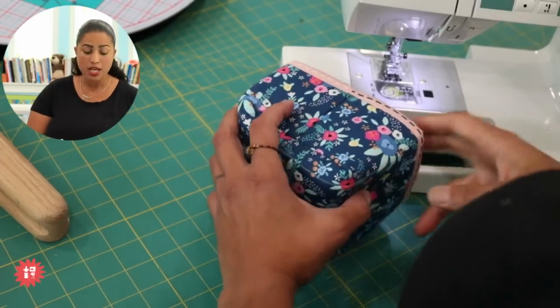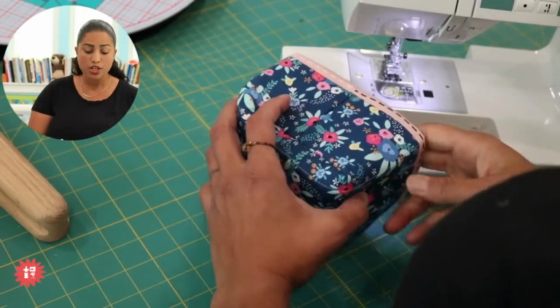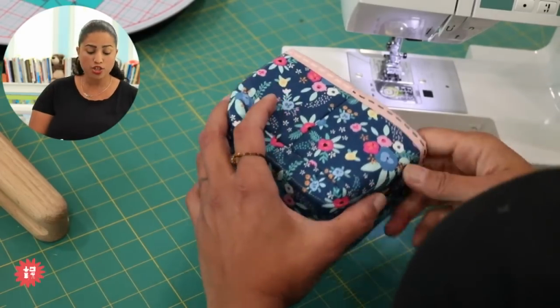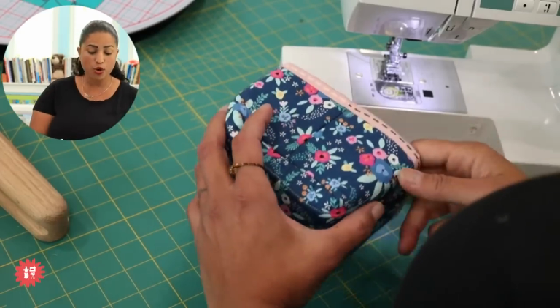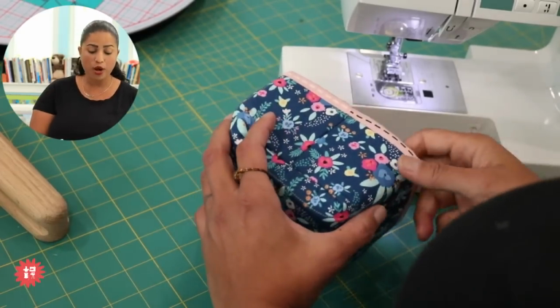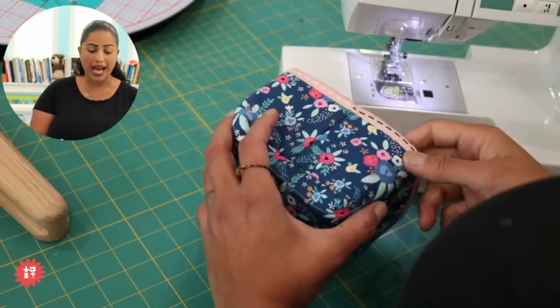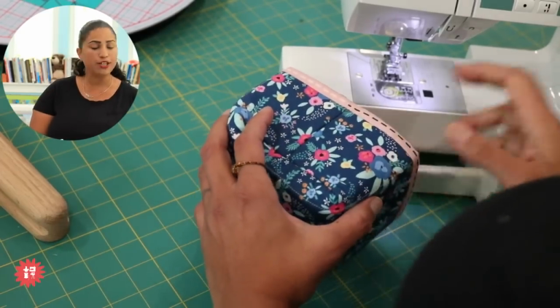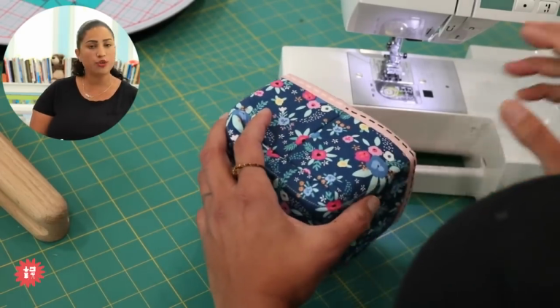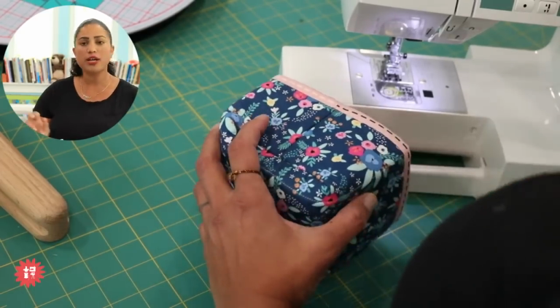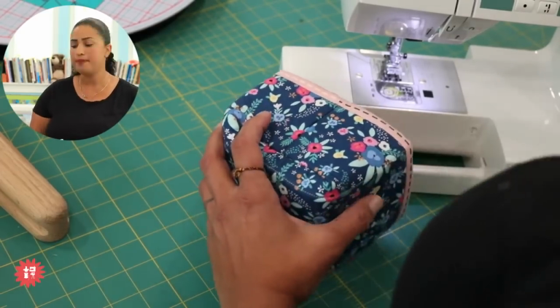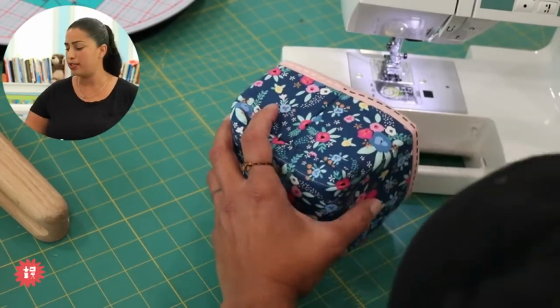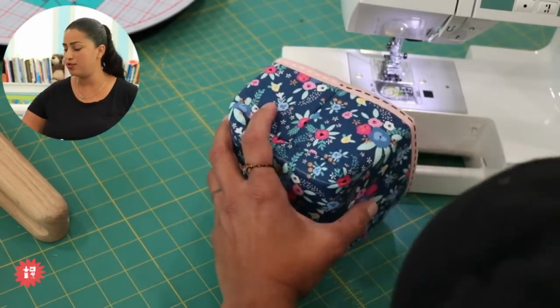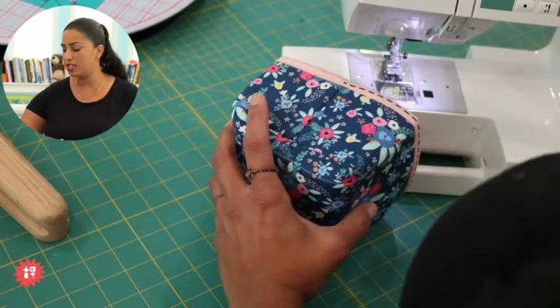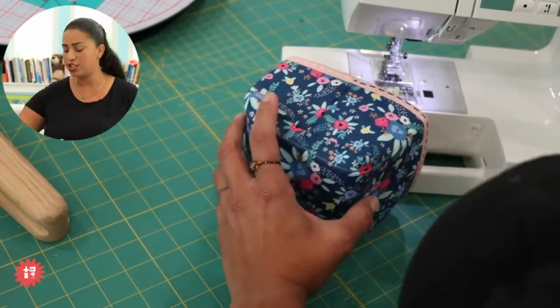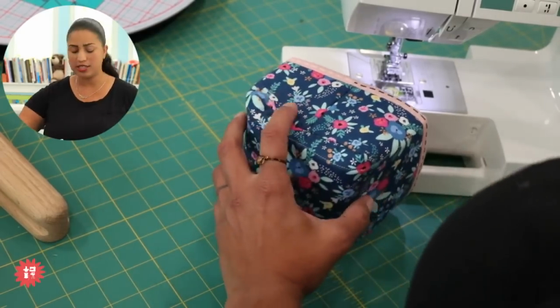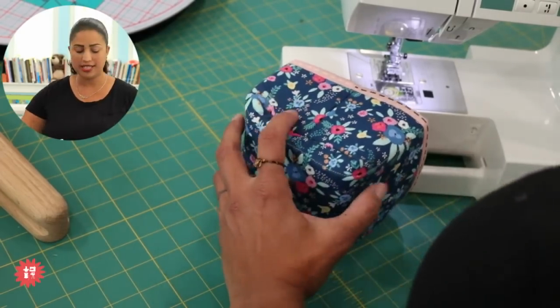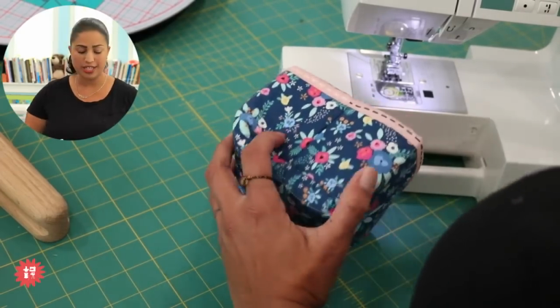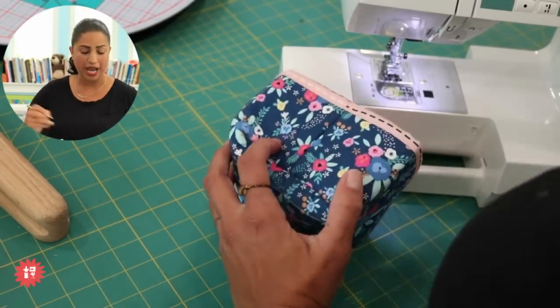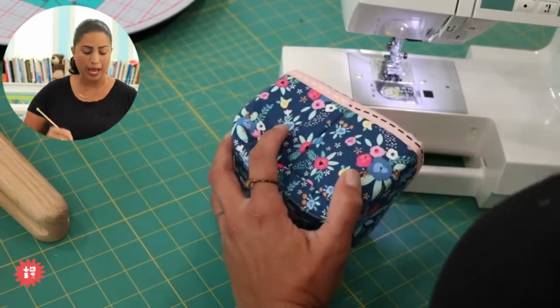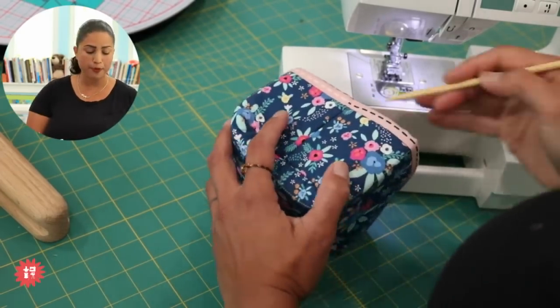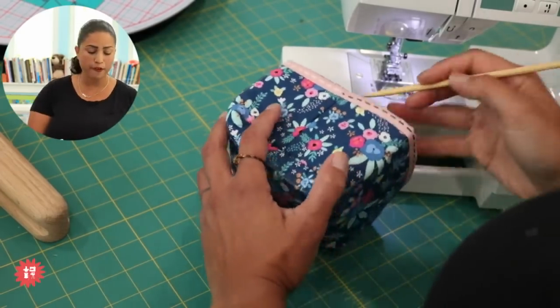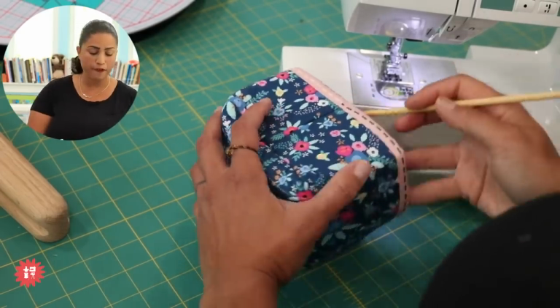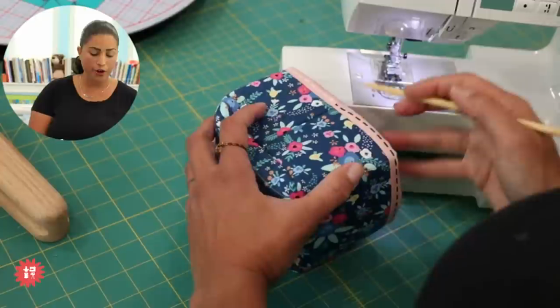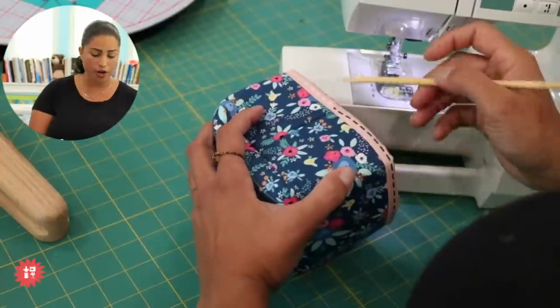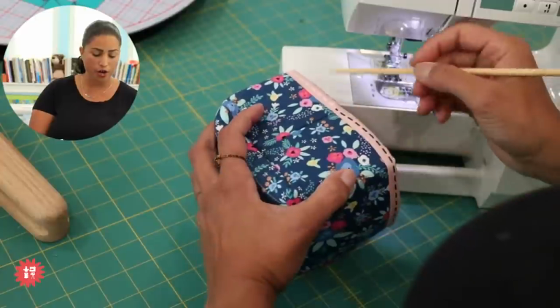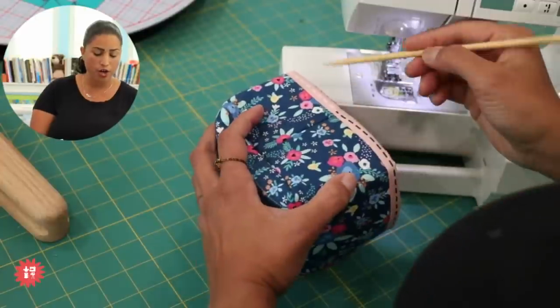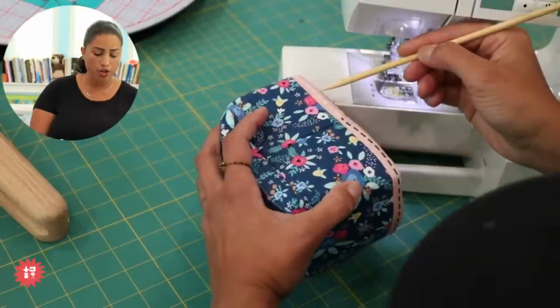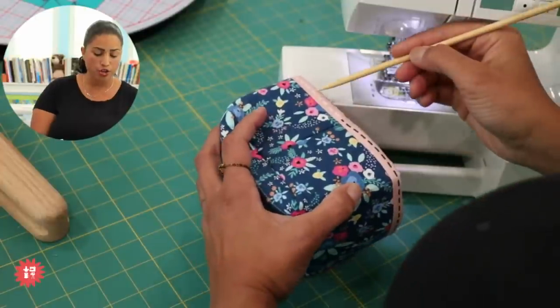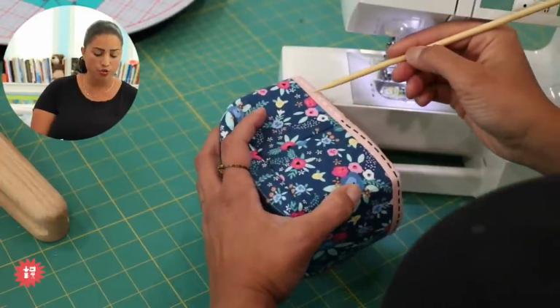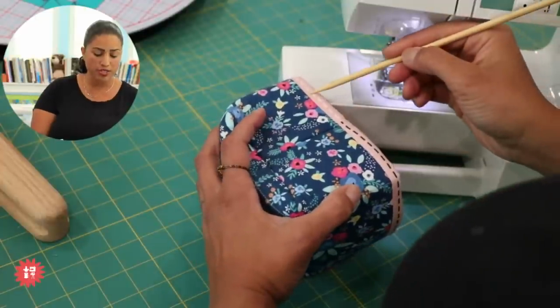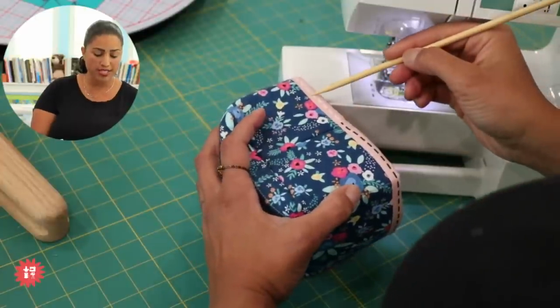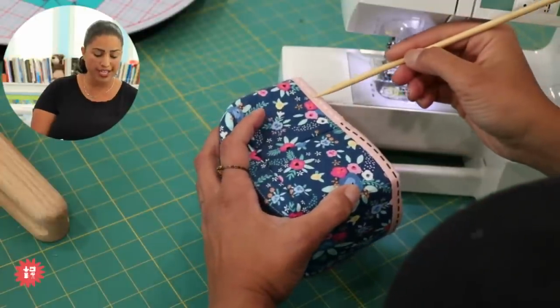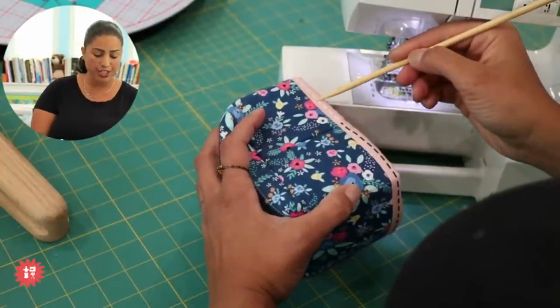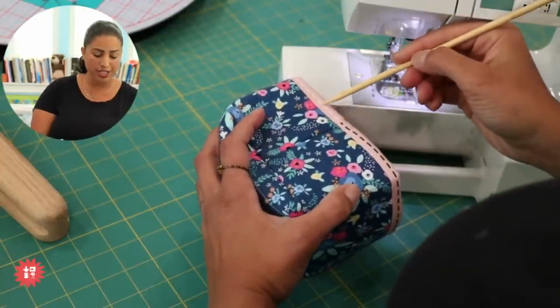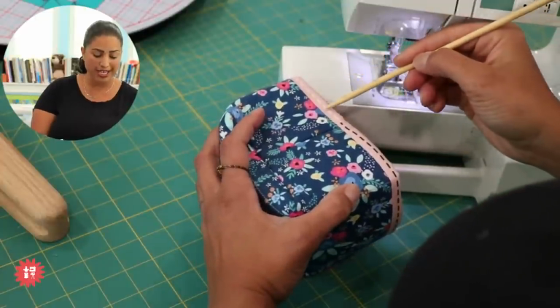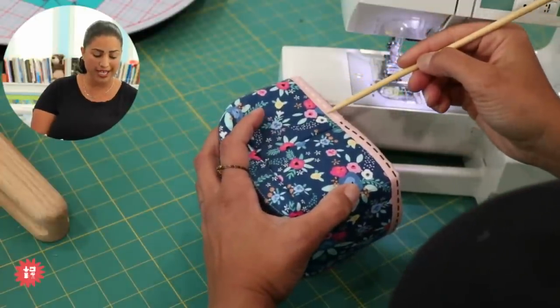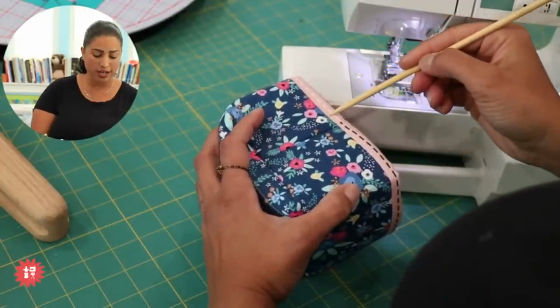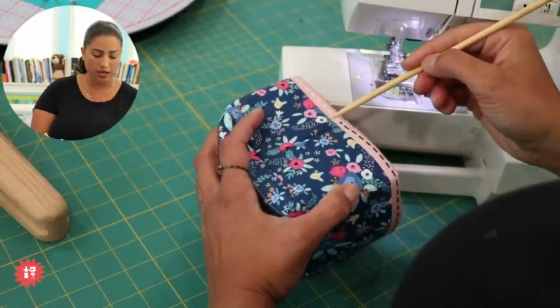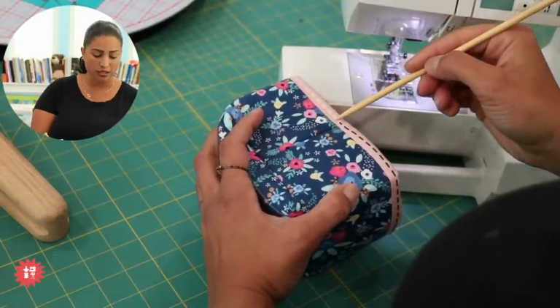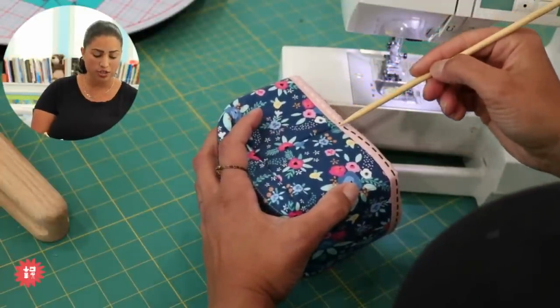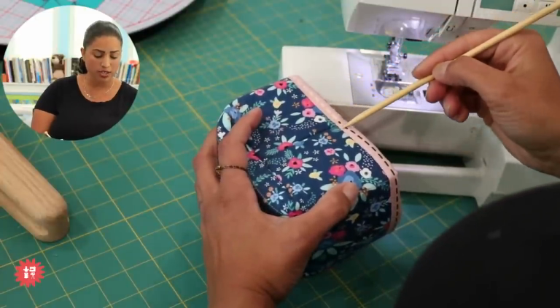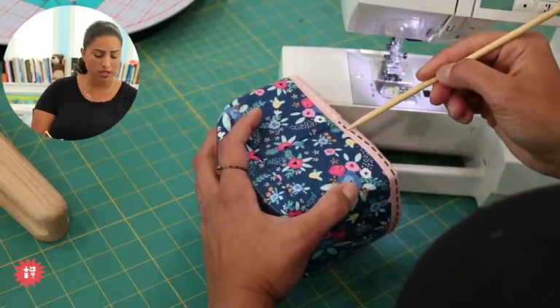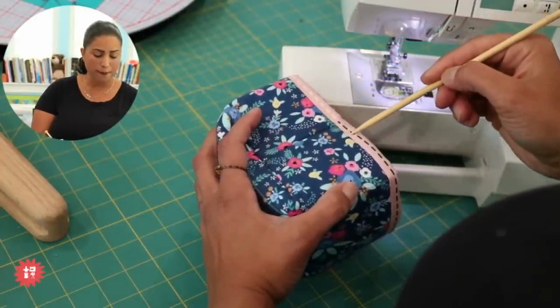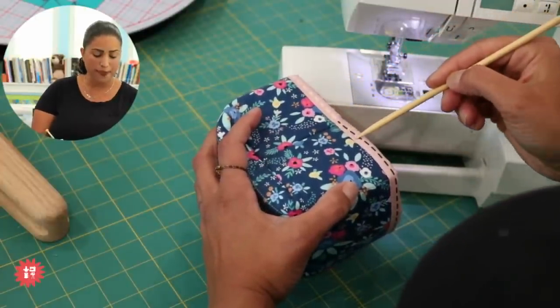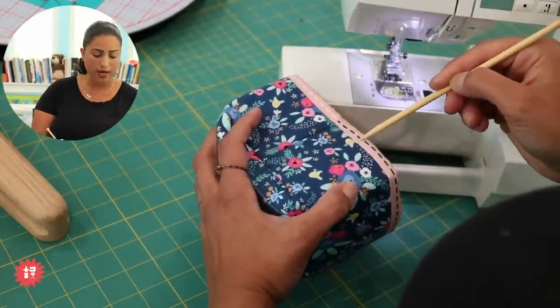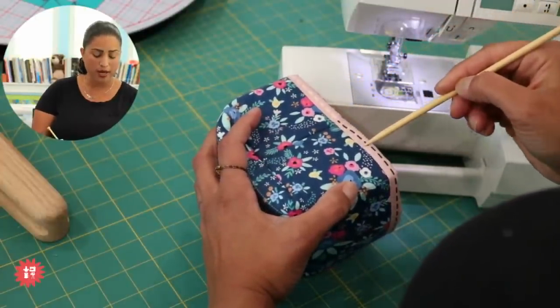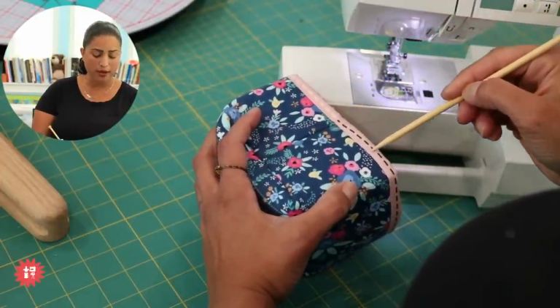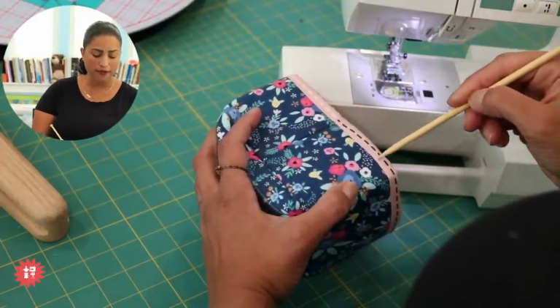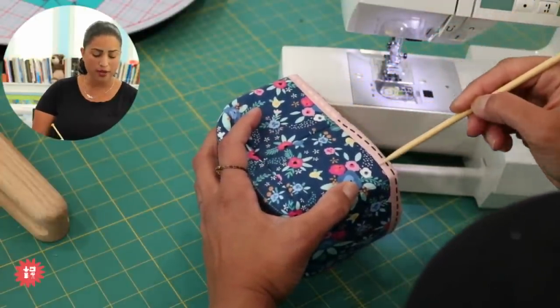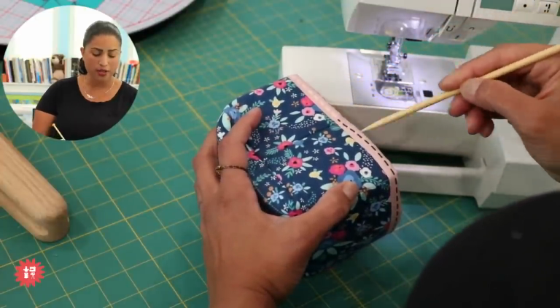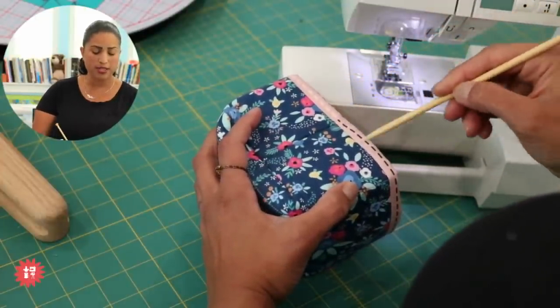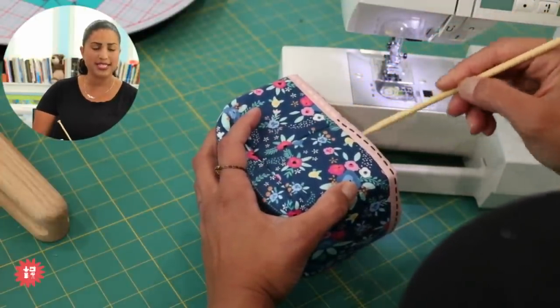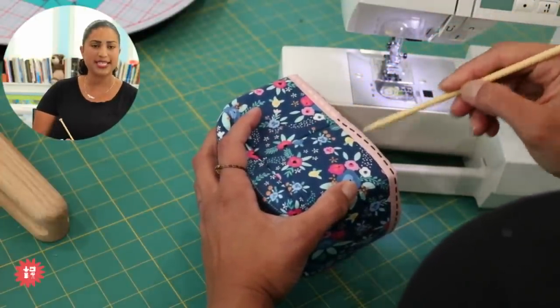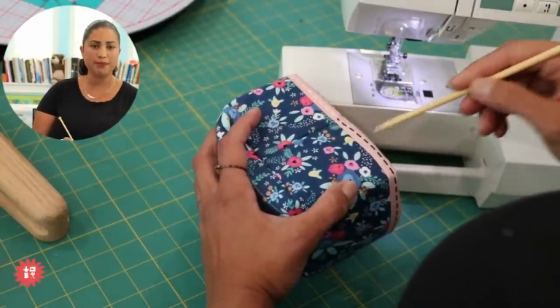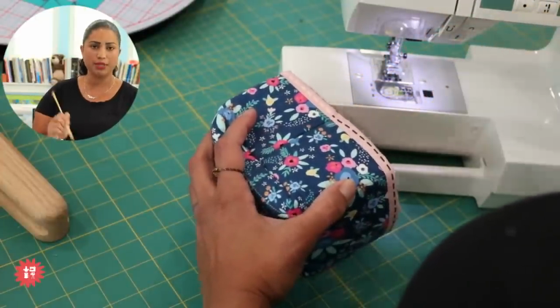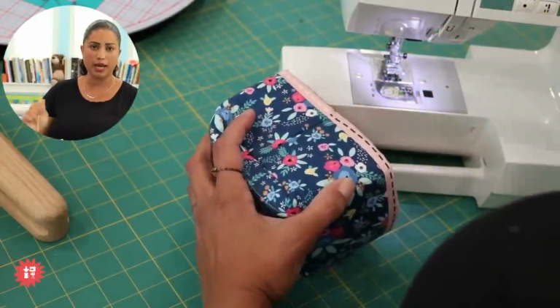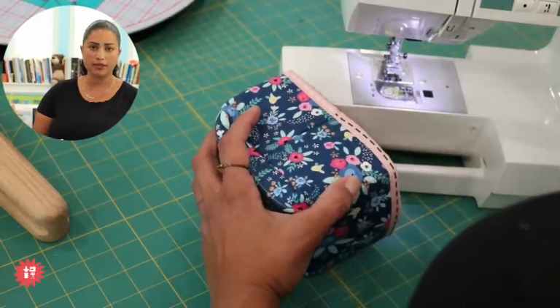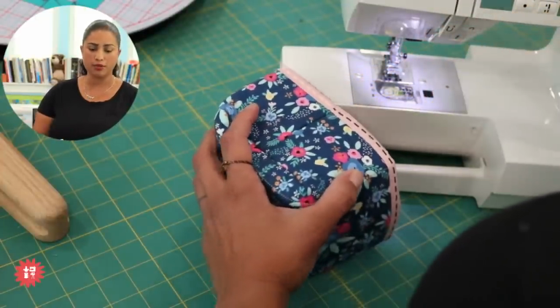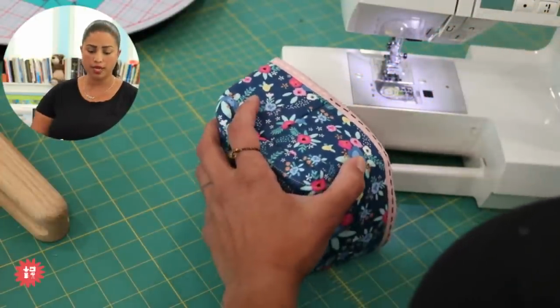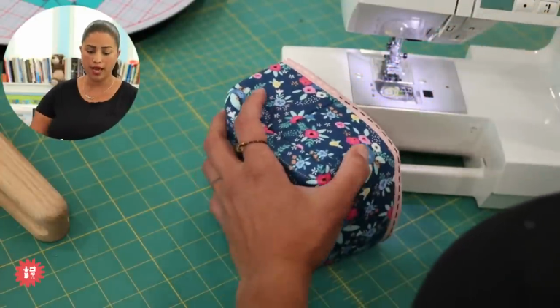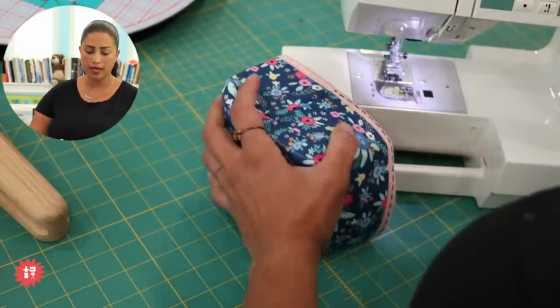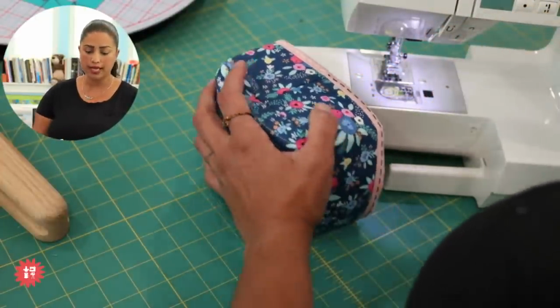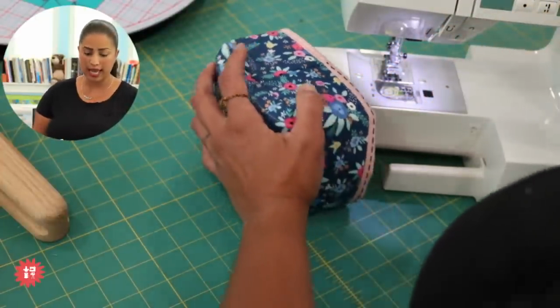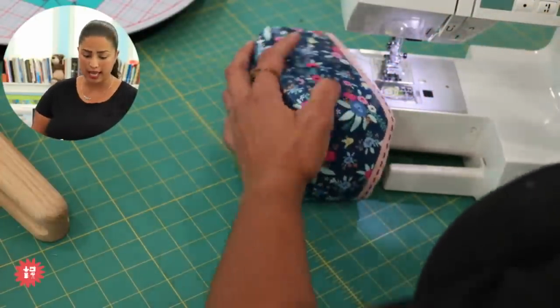I prefer you stitch here just above the seam line rather than in the ditch itself.